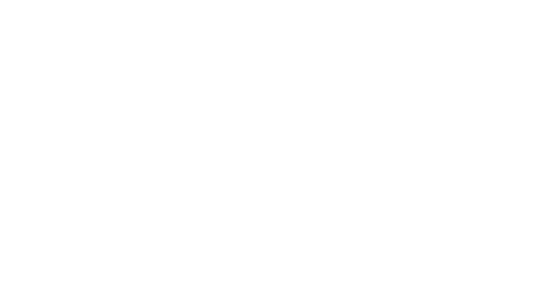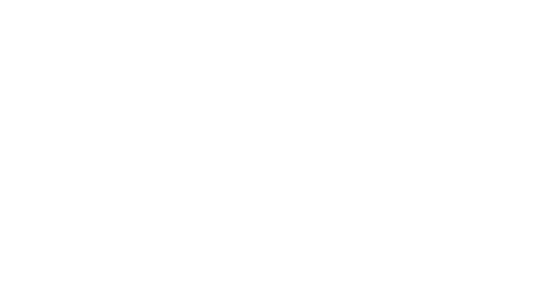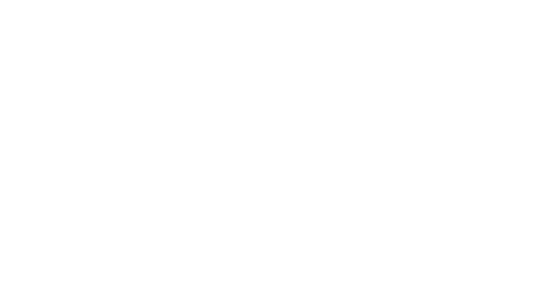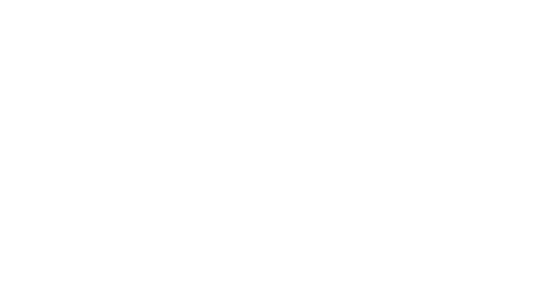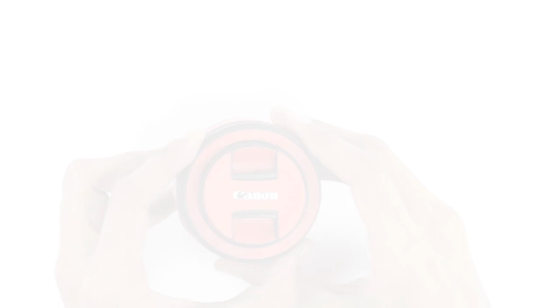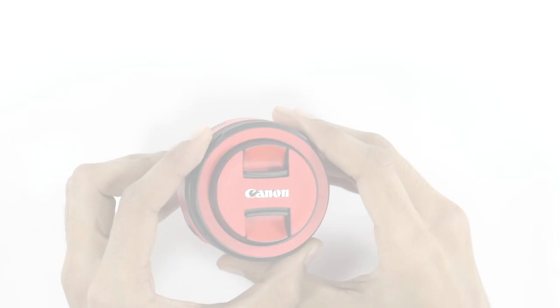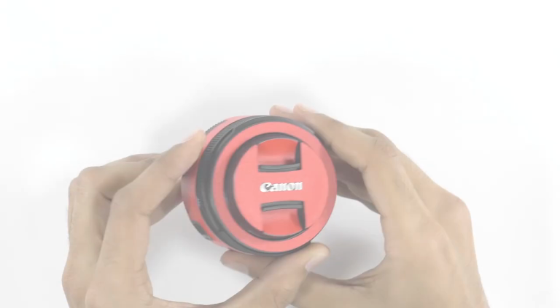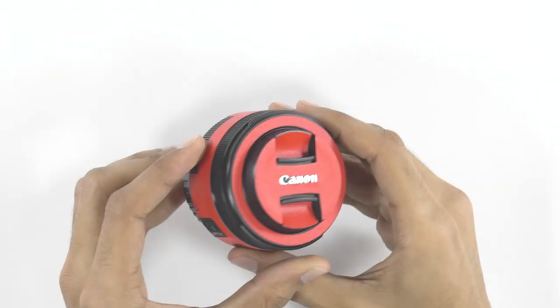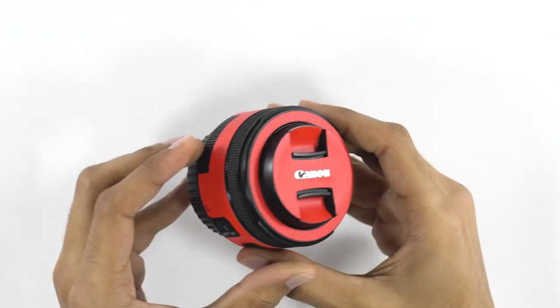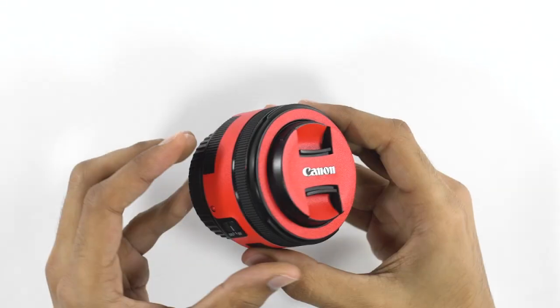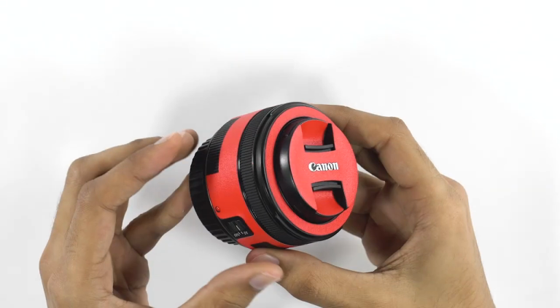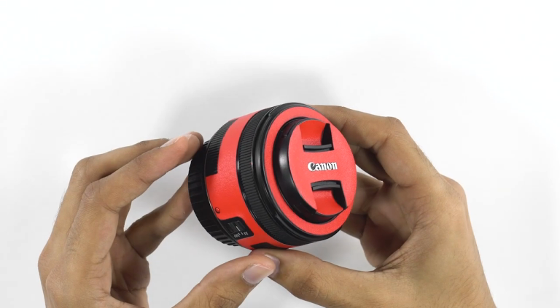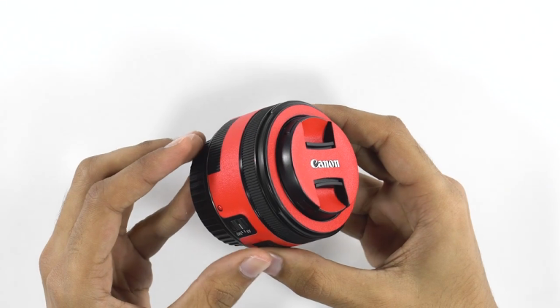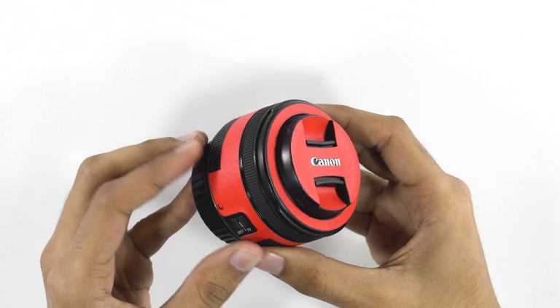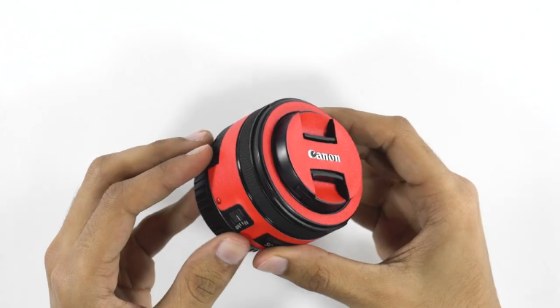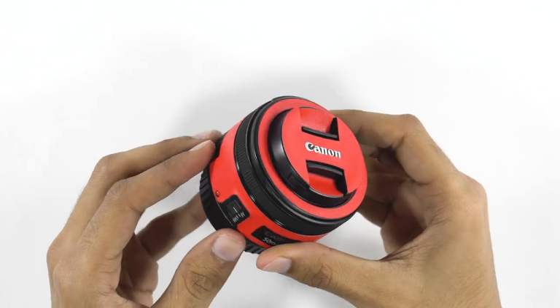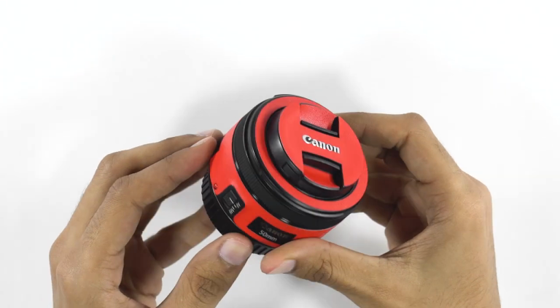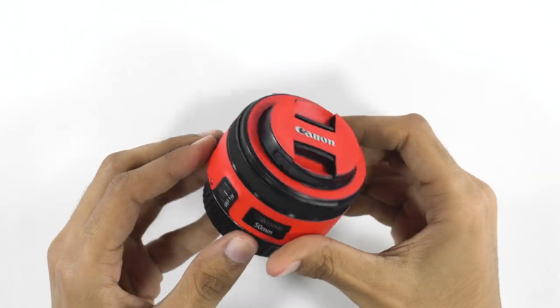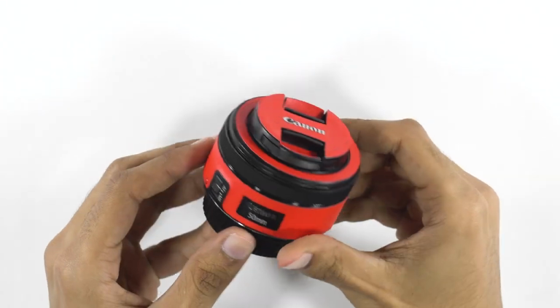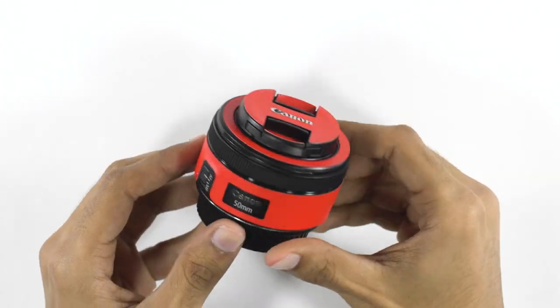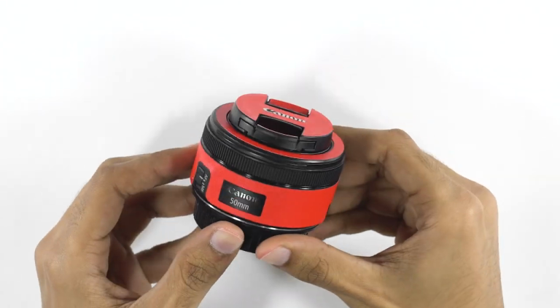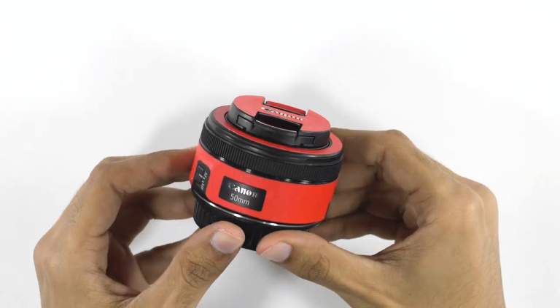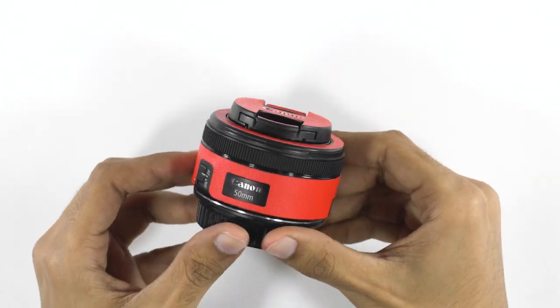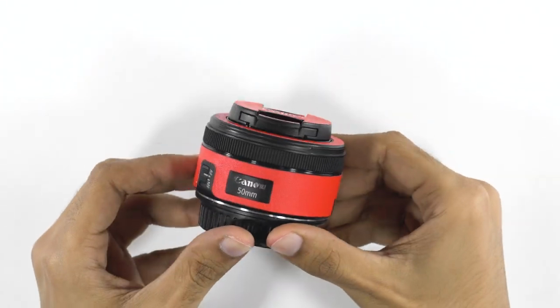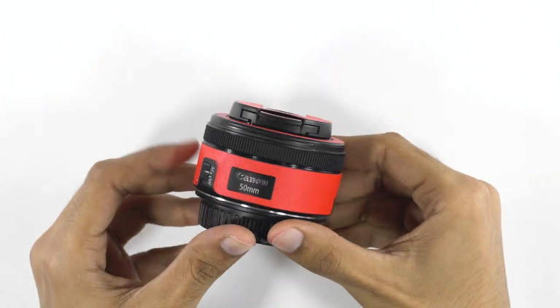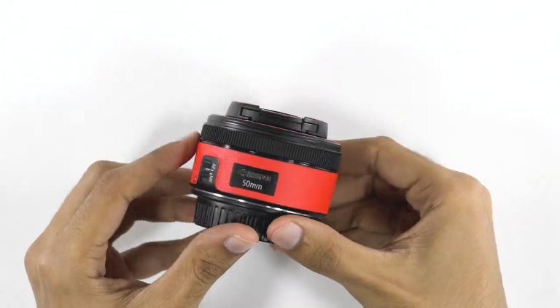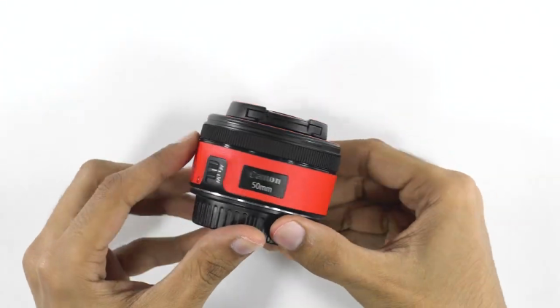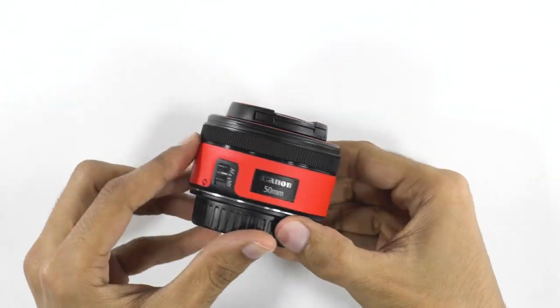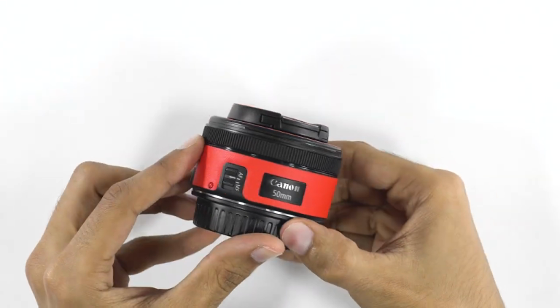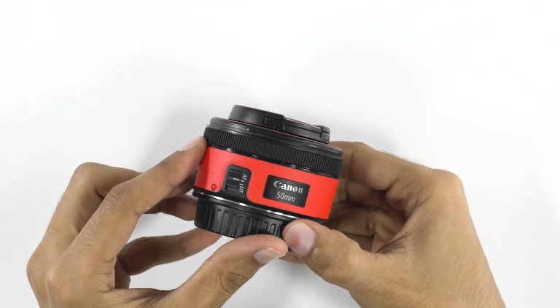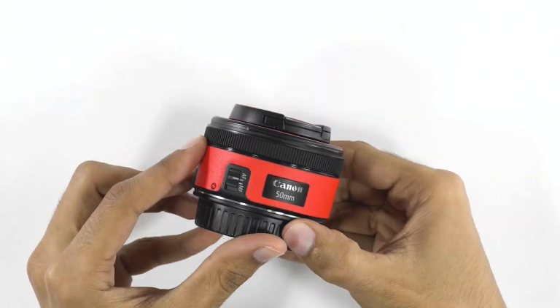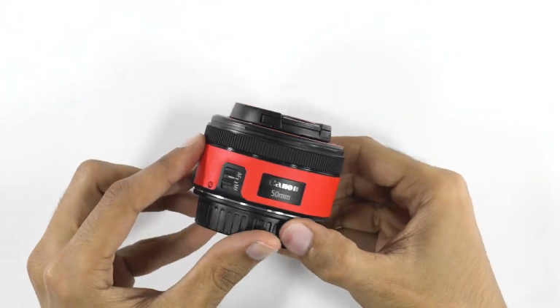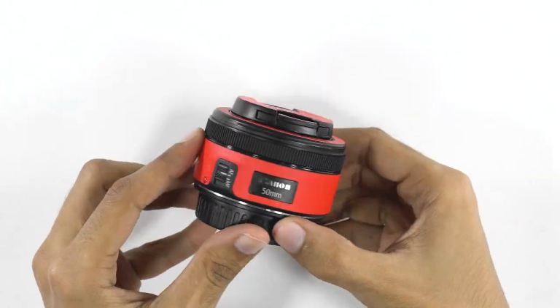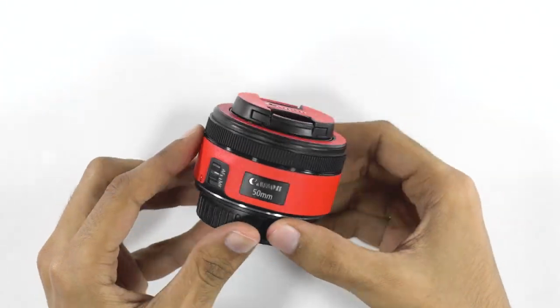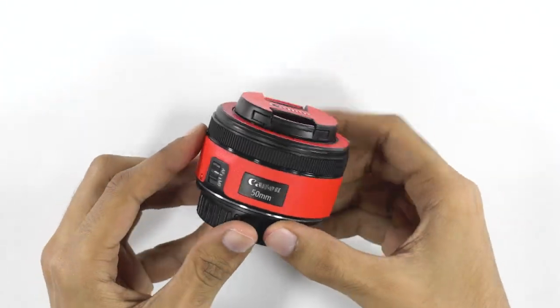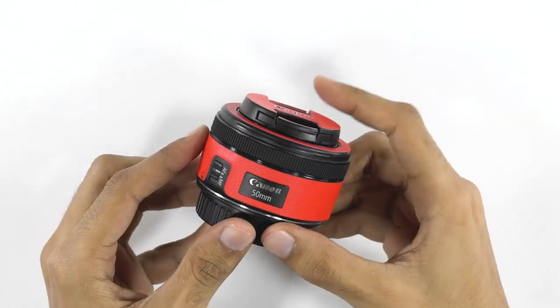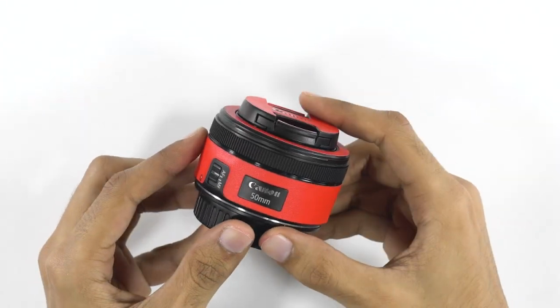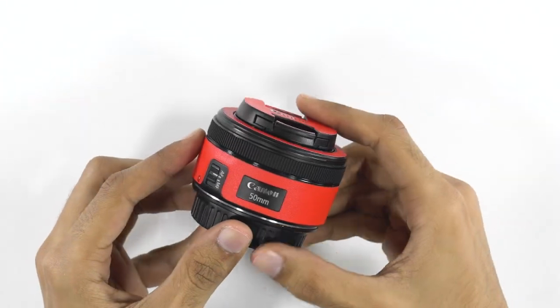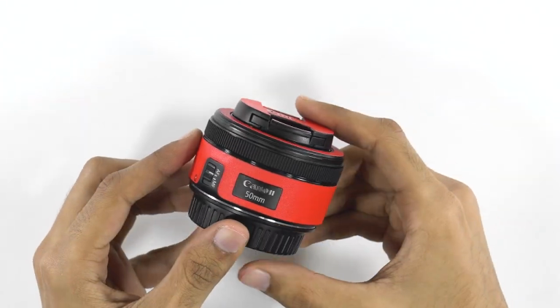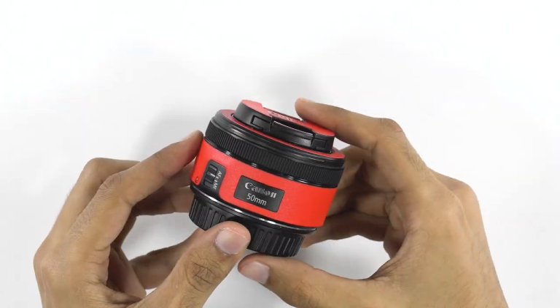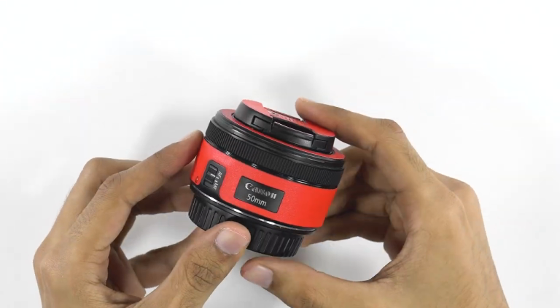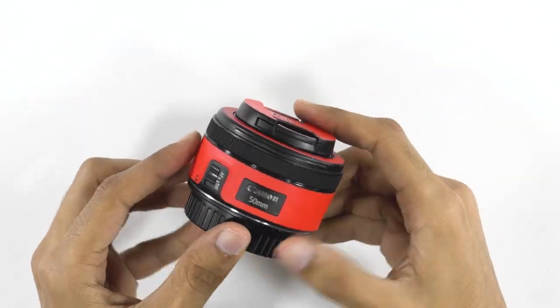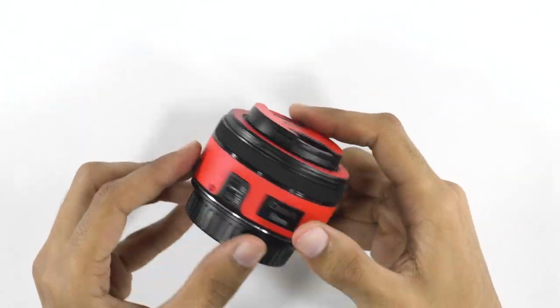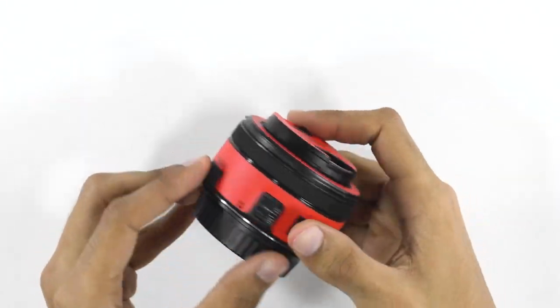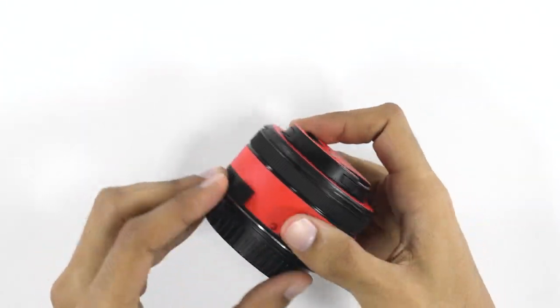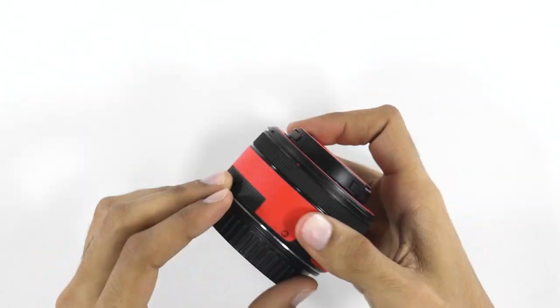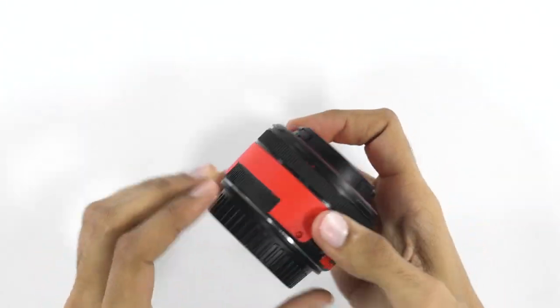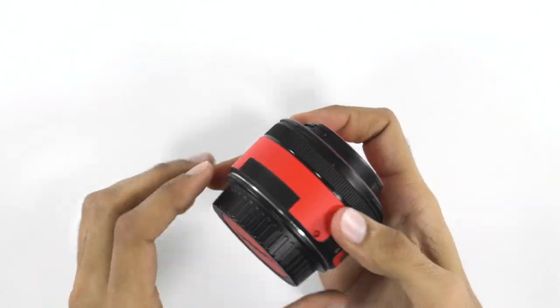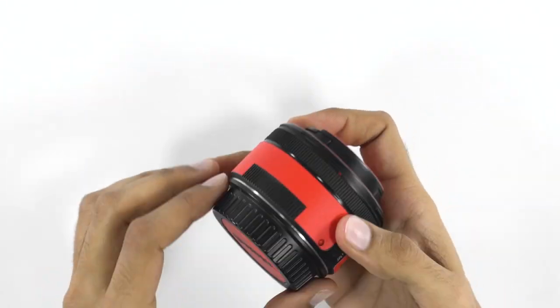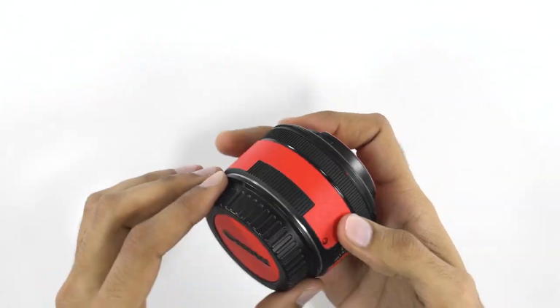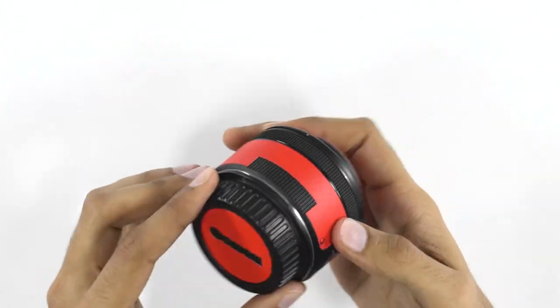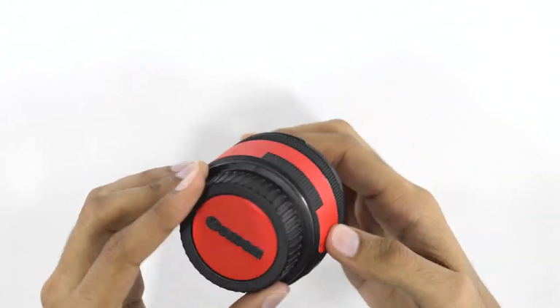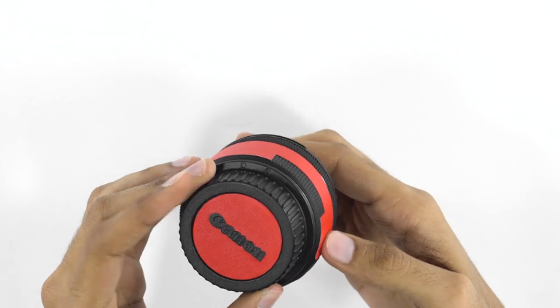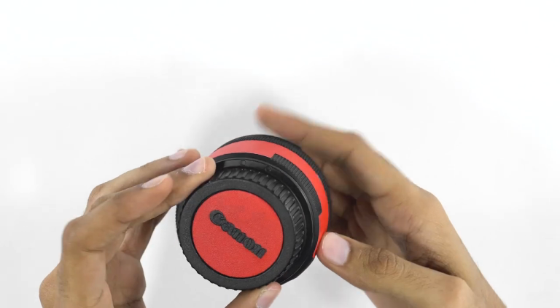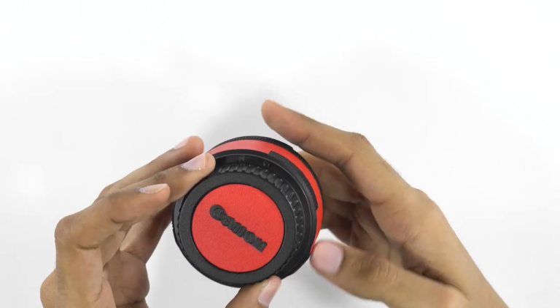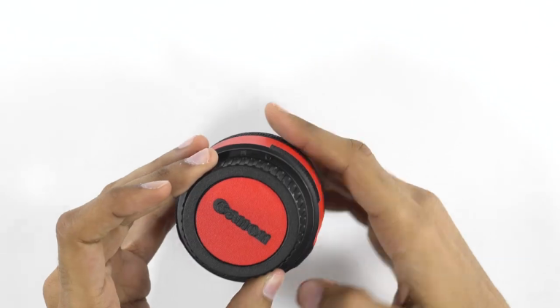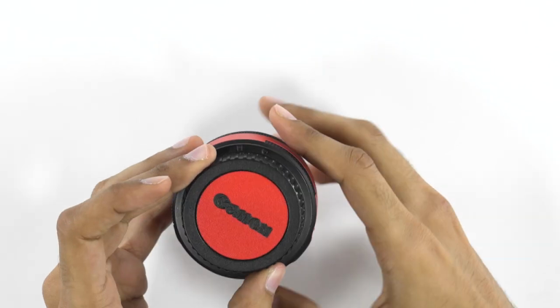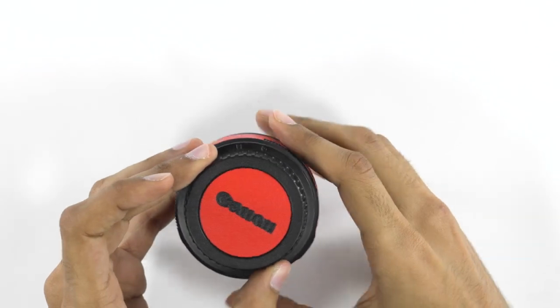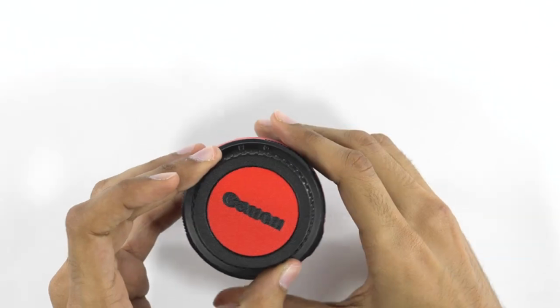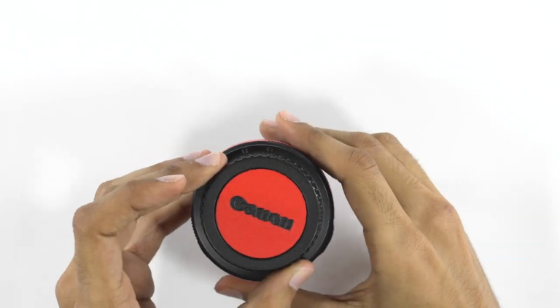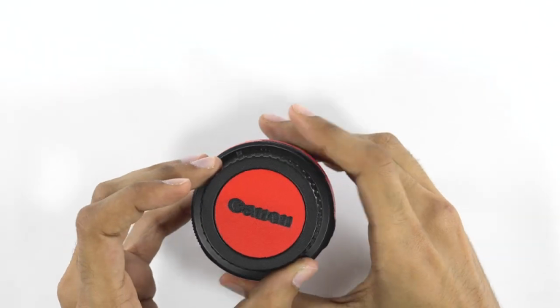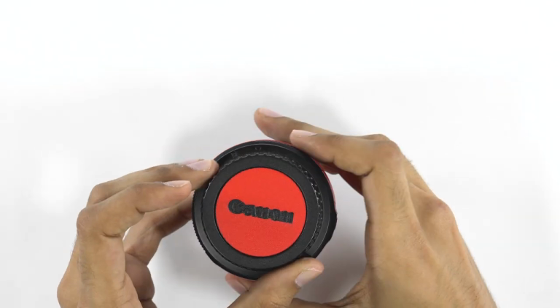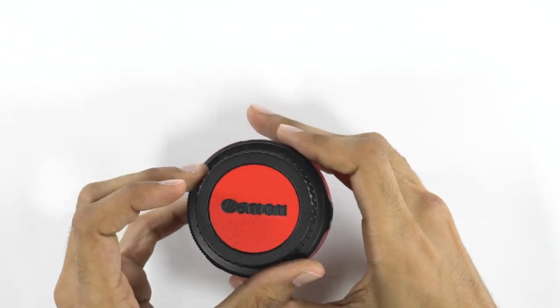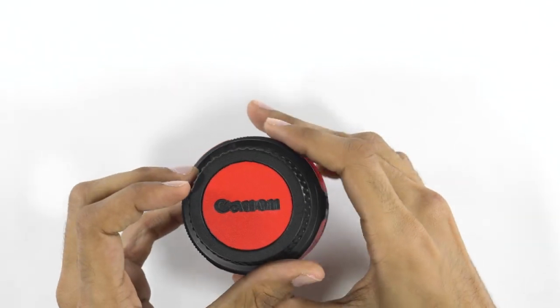Please pay attention. In this video you will learn how to apply a cape skin on your Canon 50mm. So let's get started.